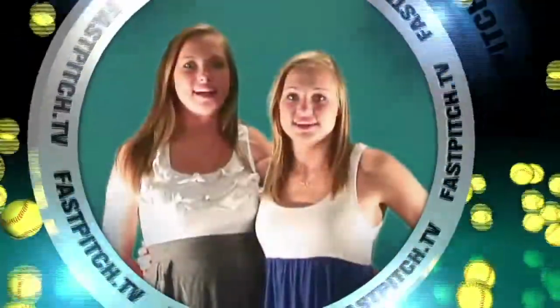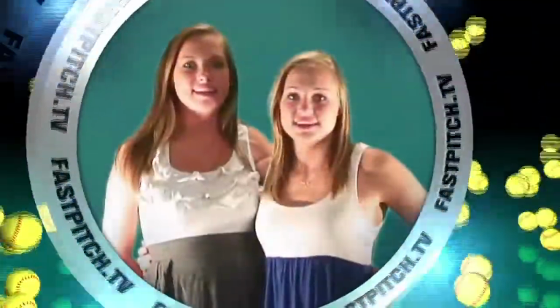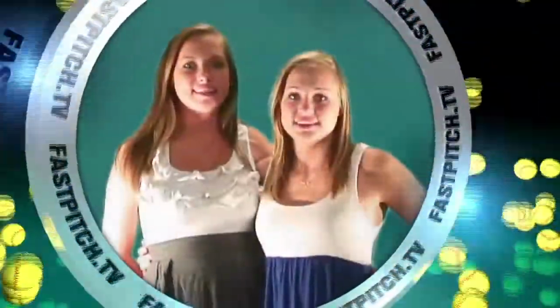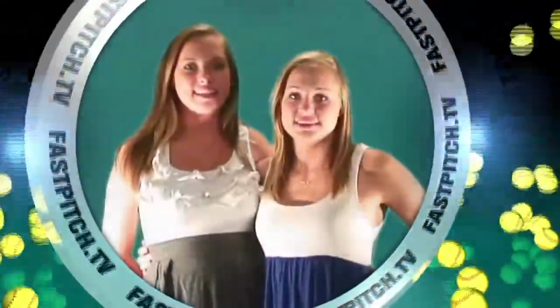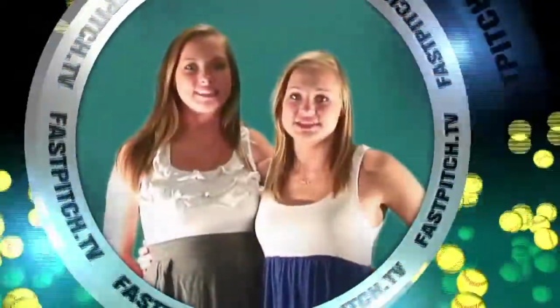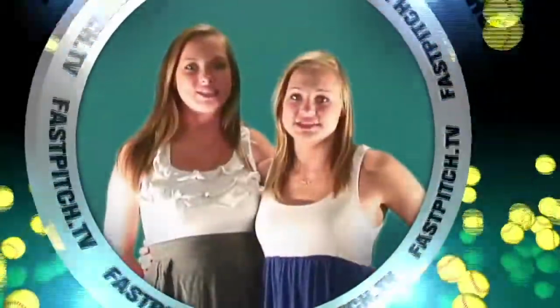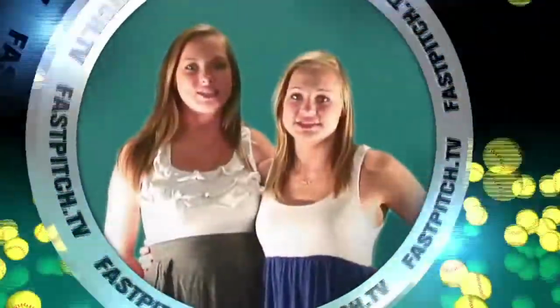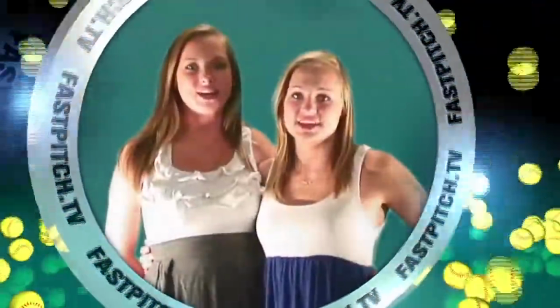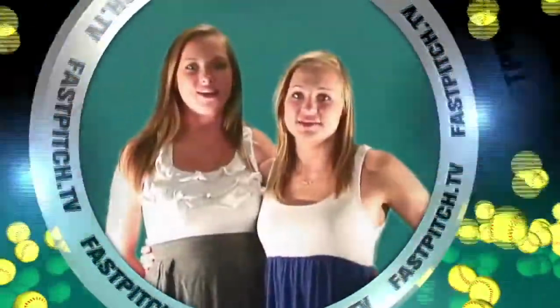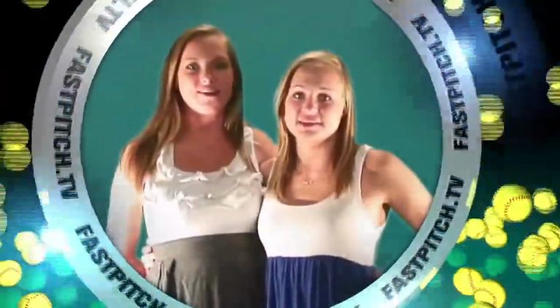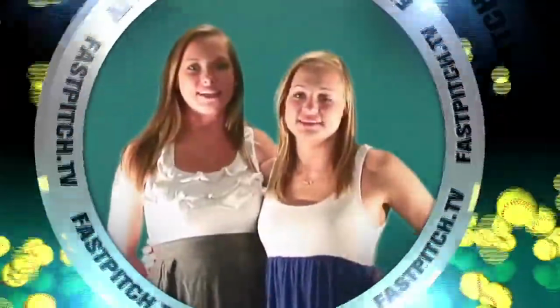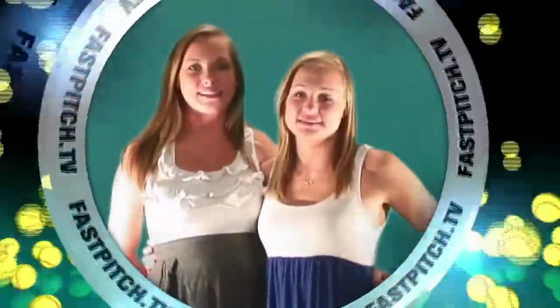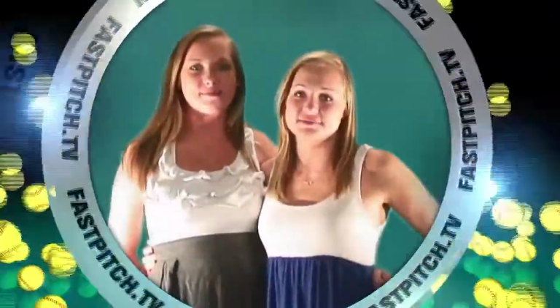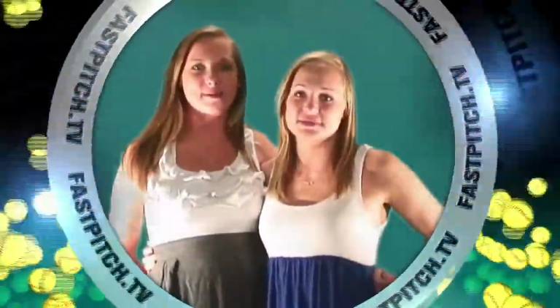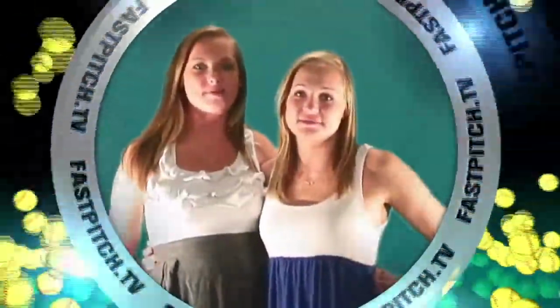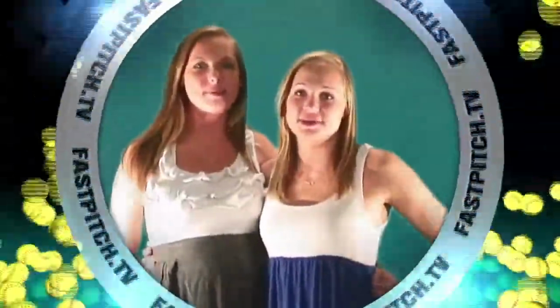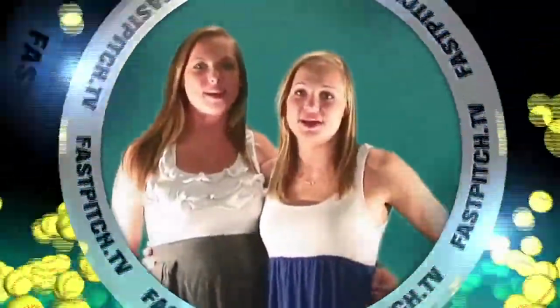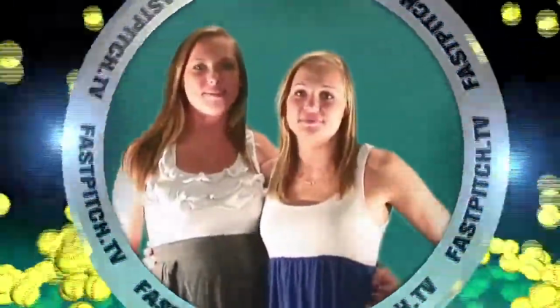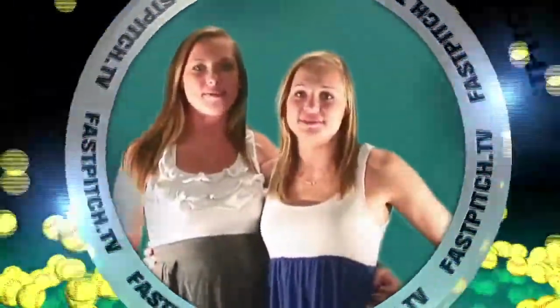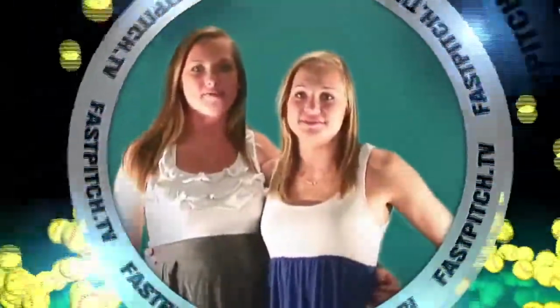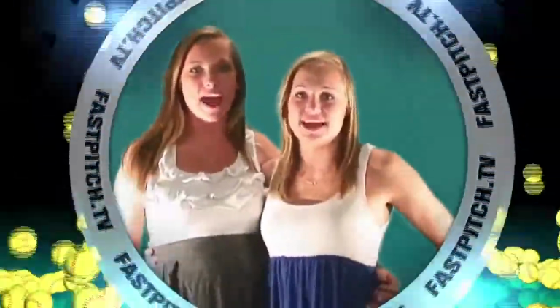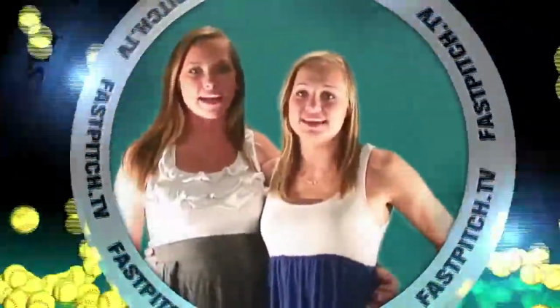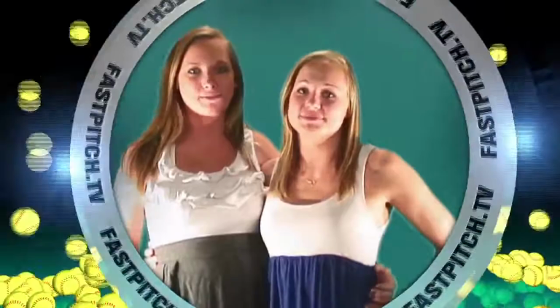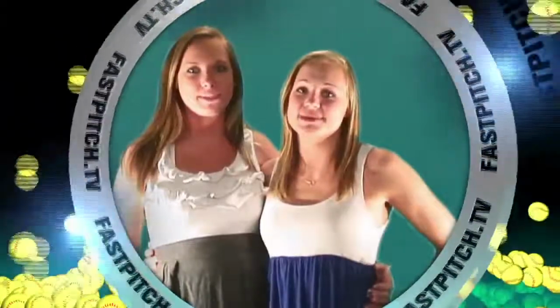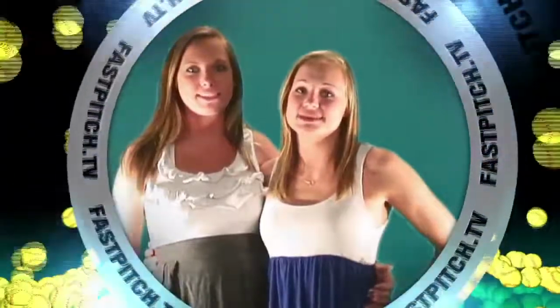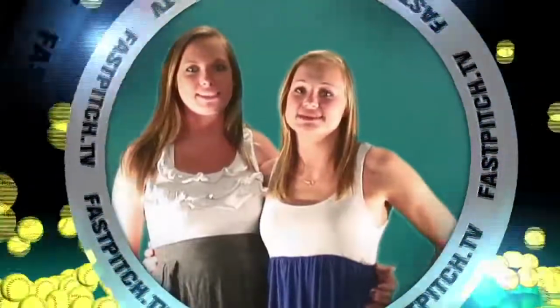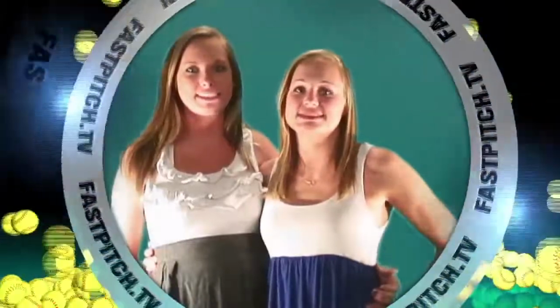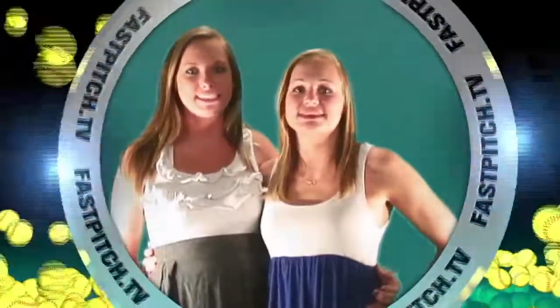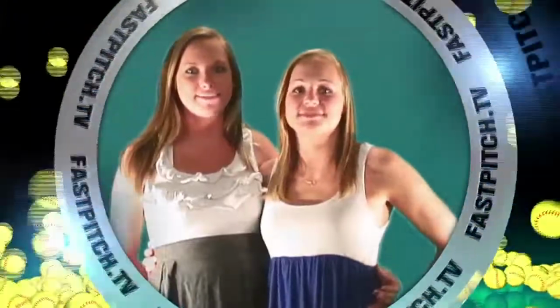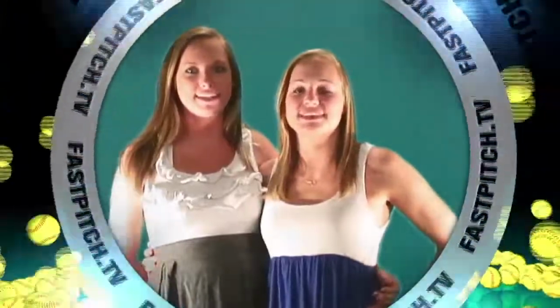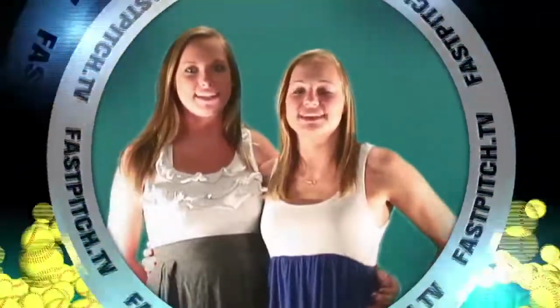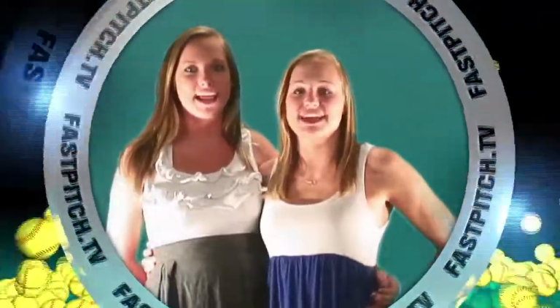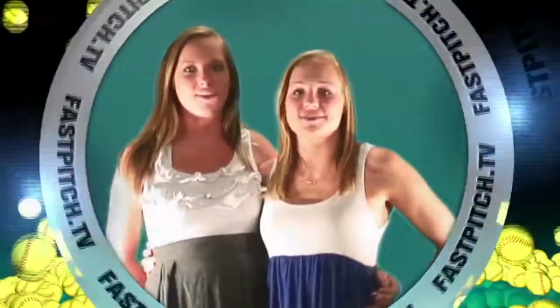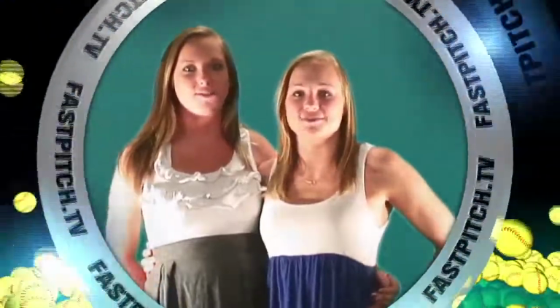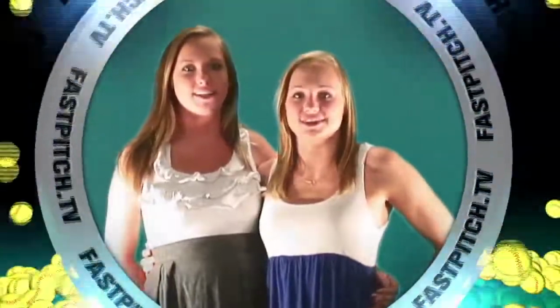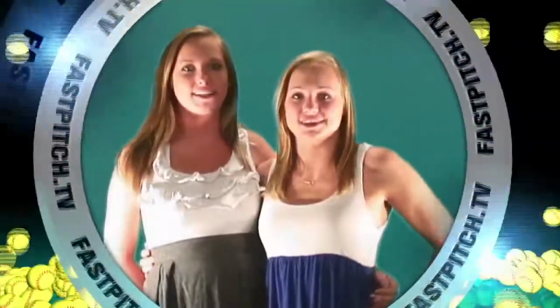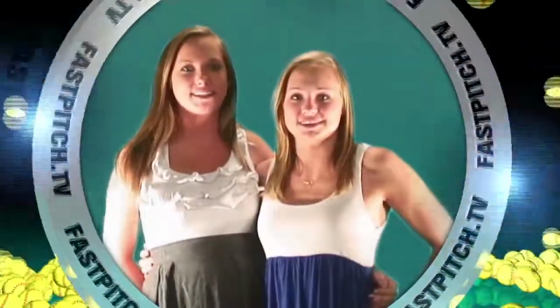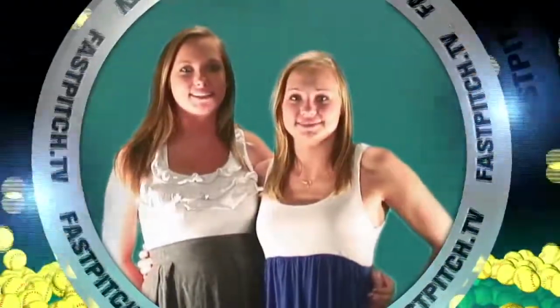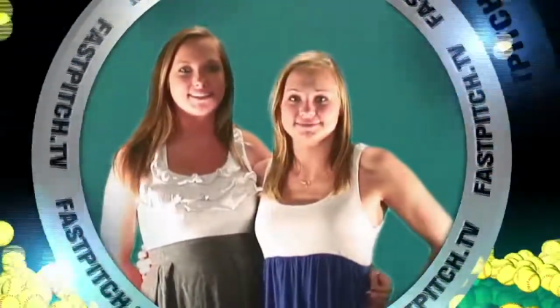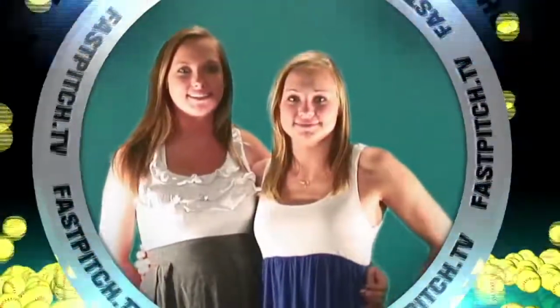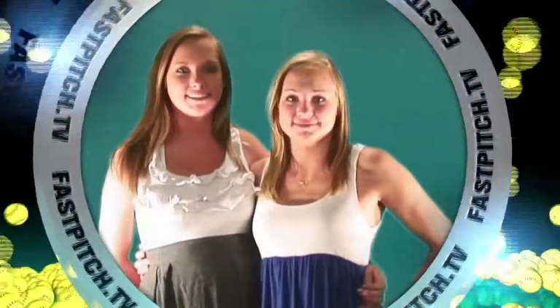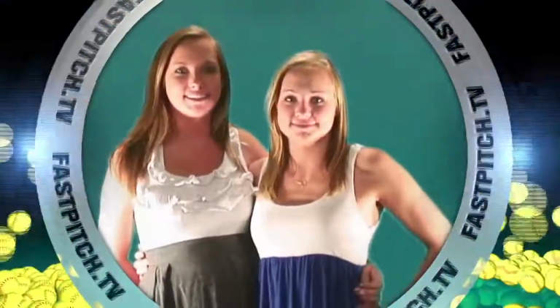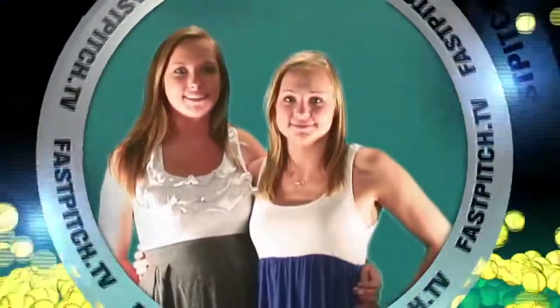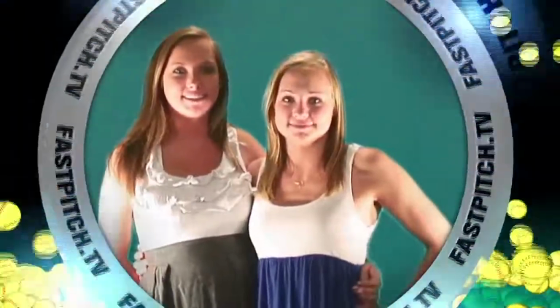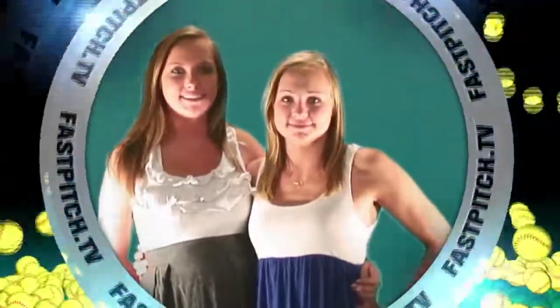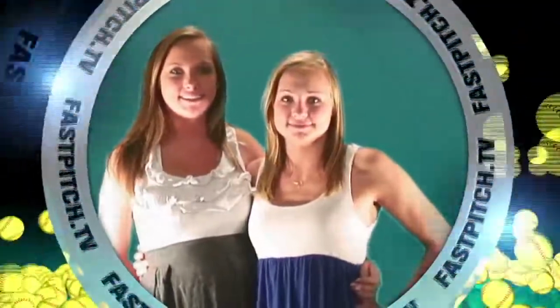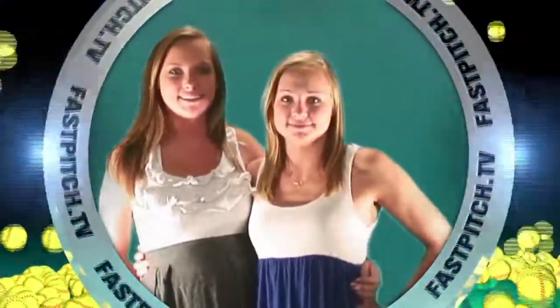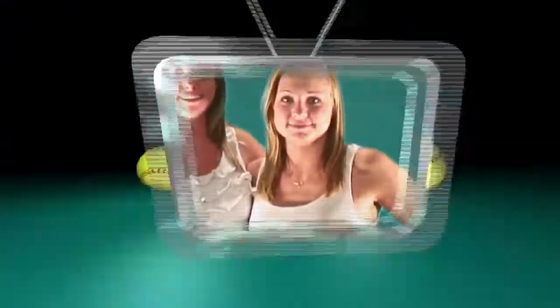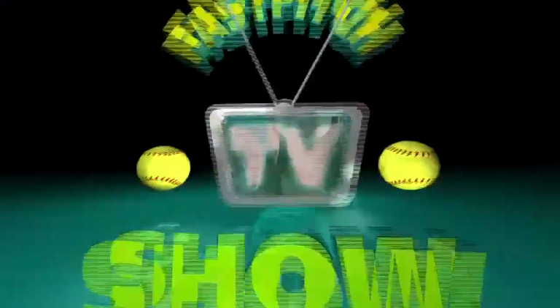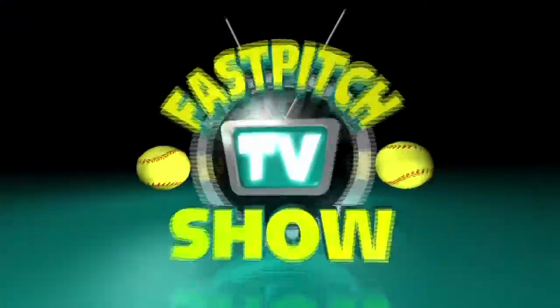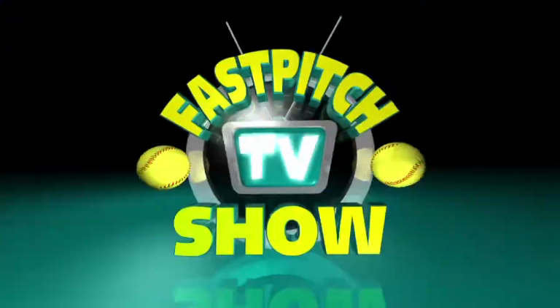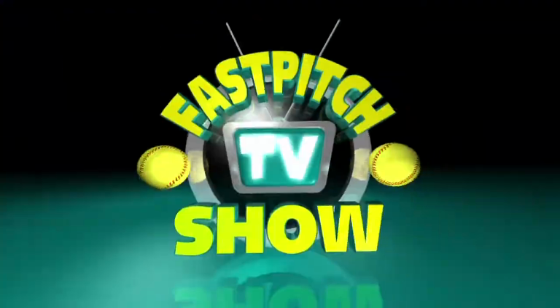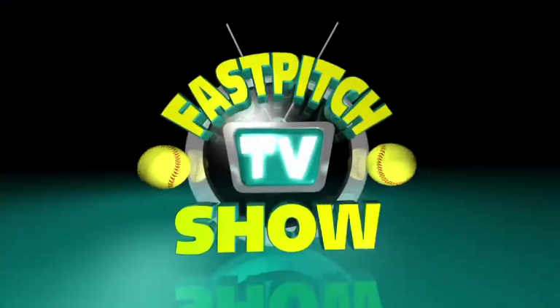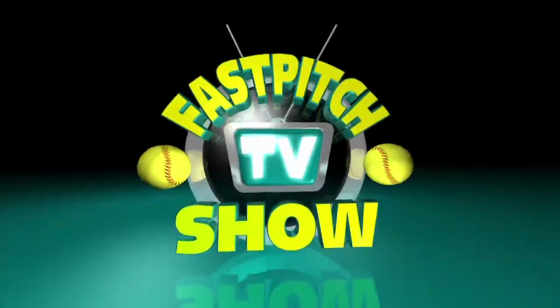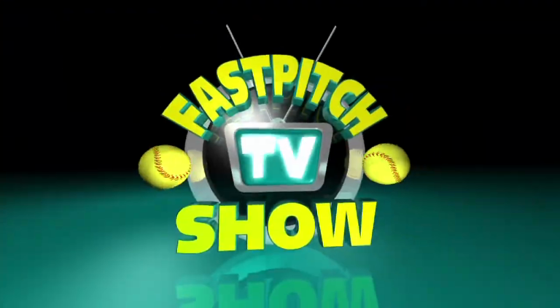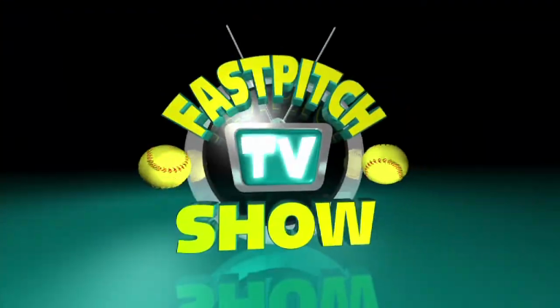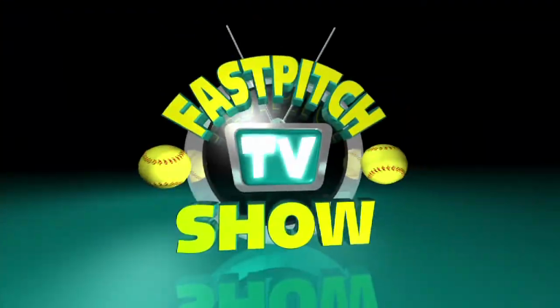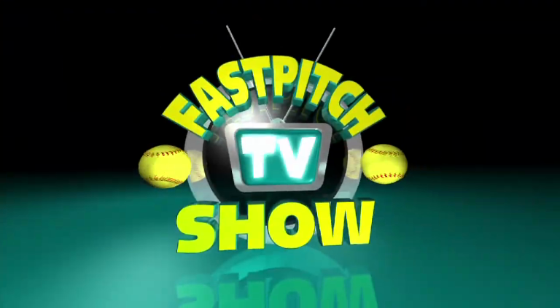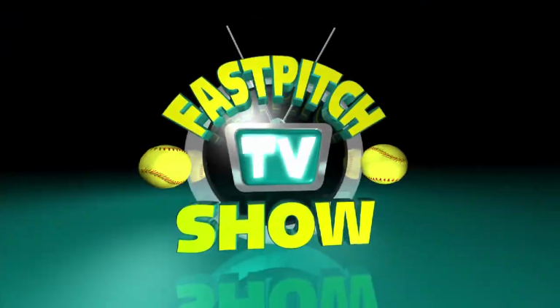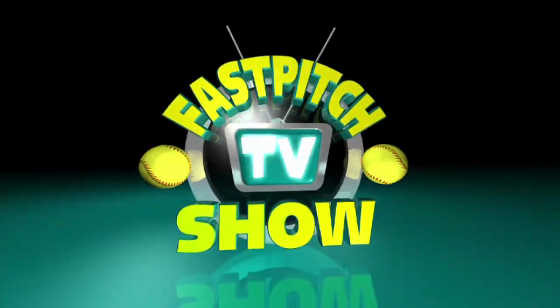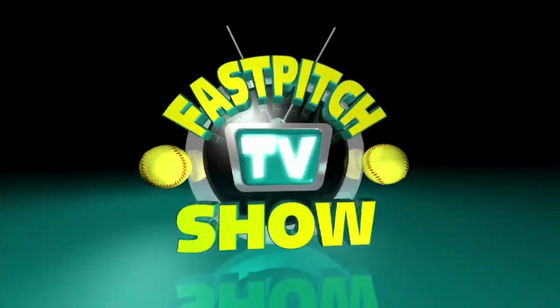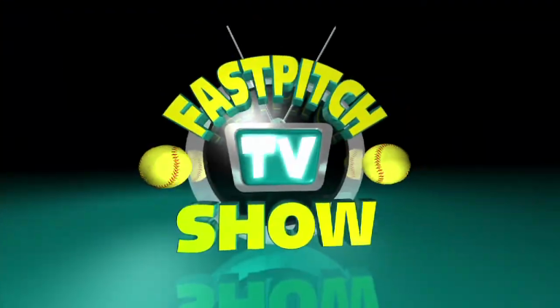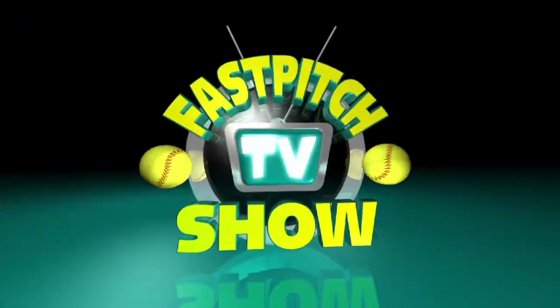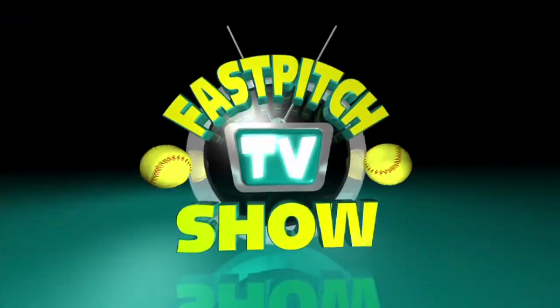This show is a member of the Fast Pitch TV Network.